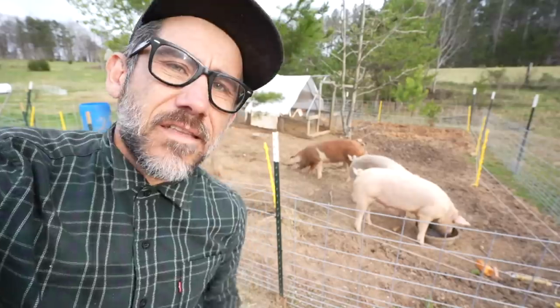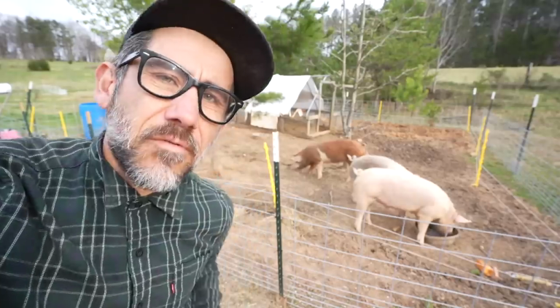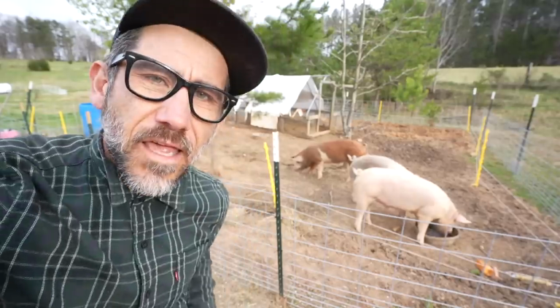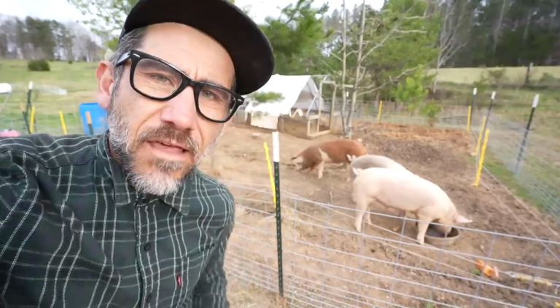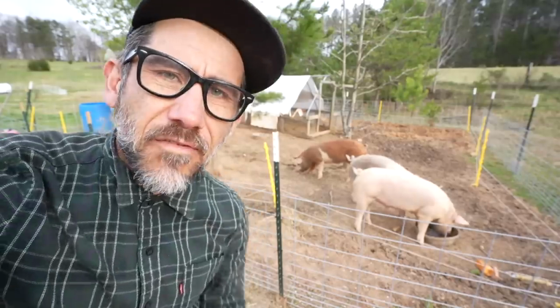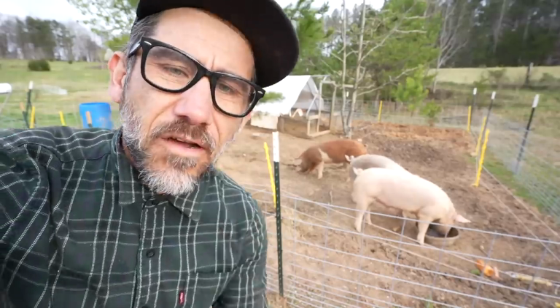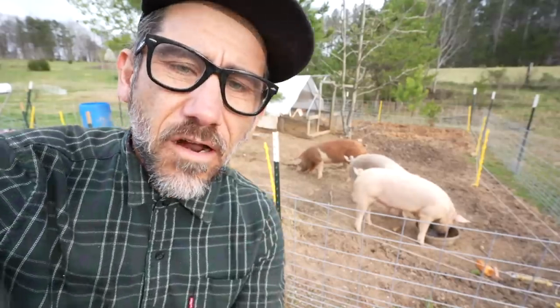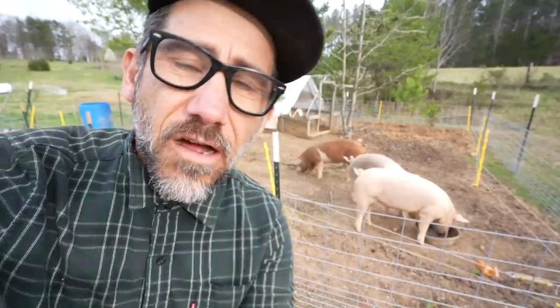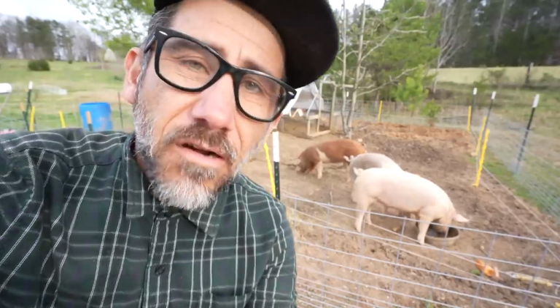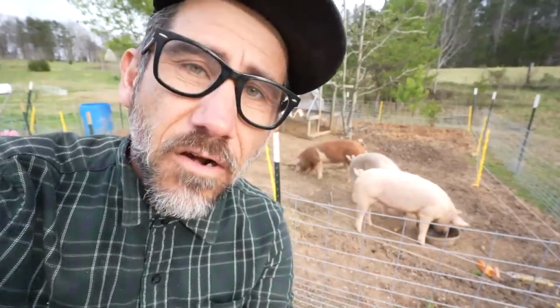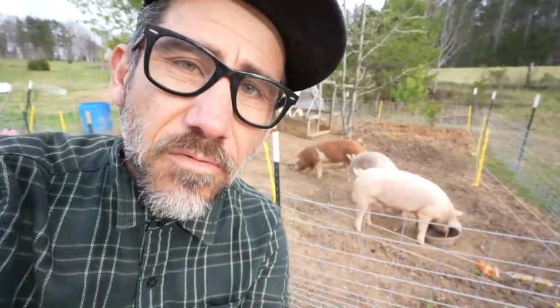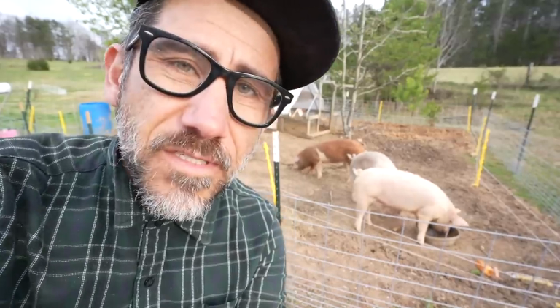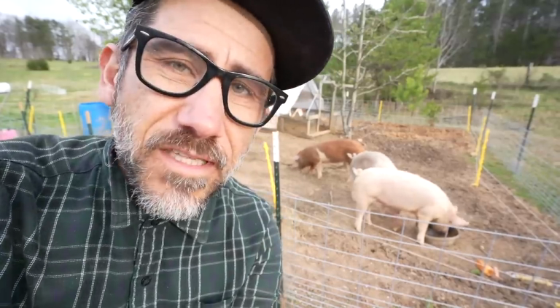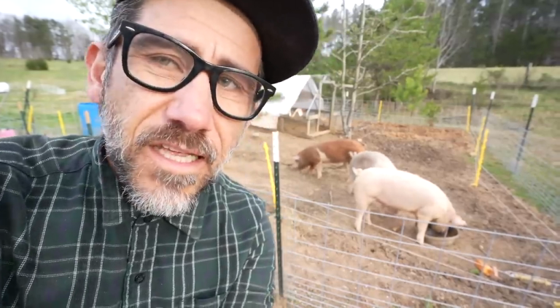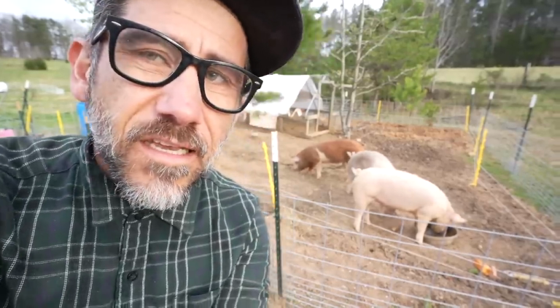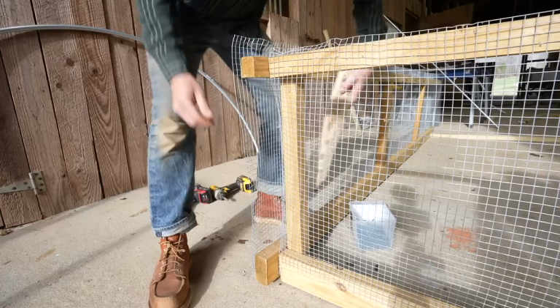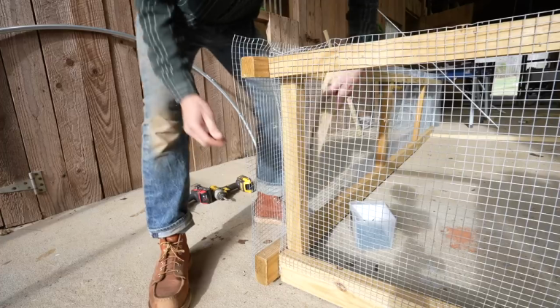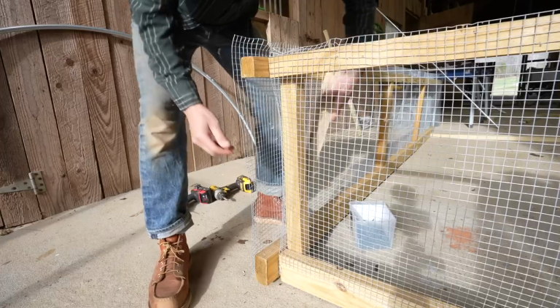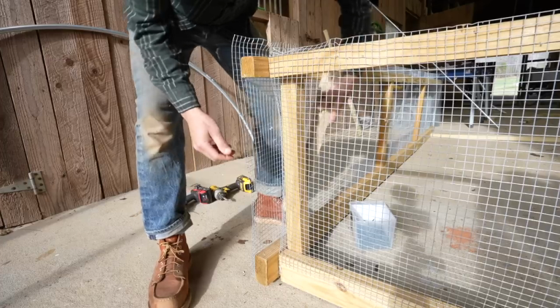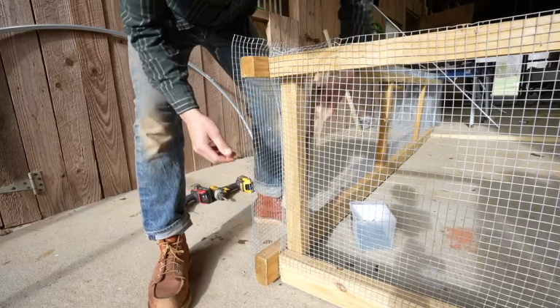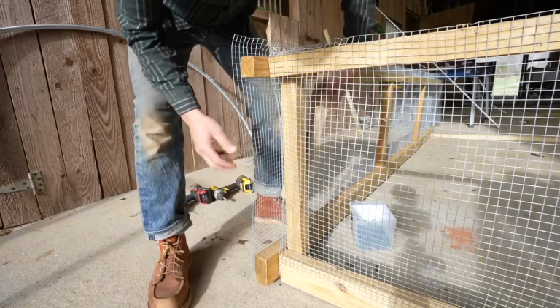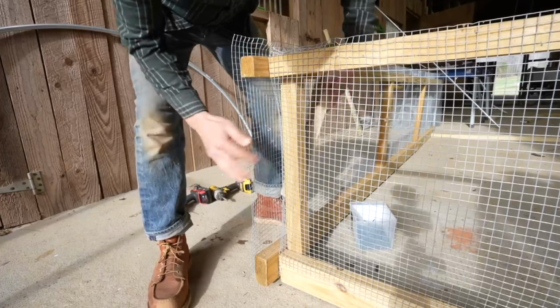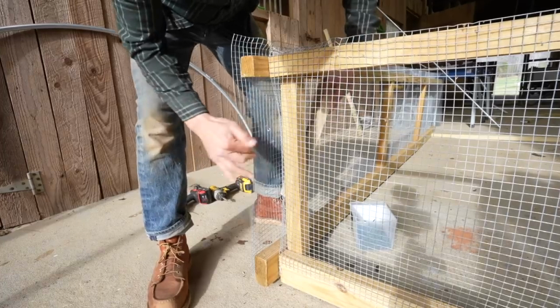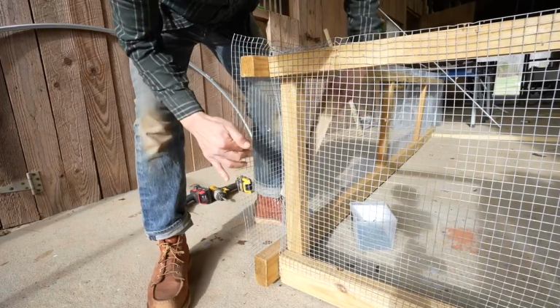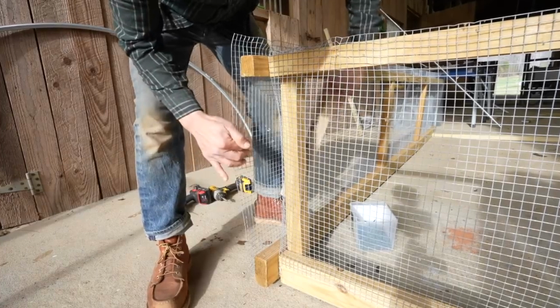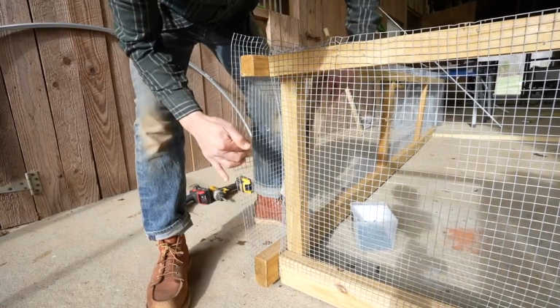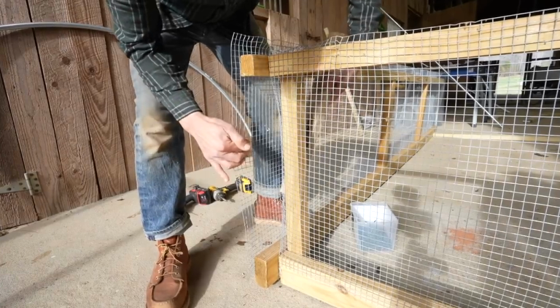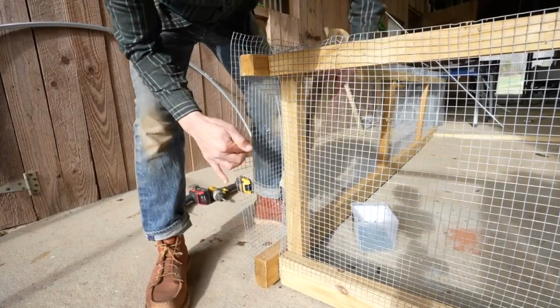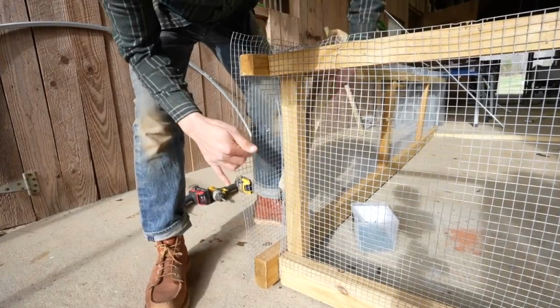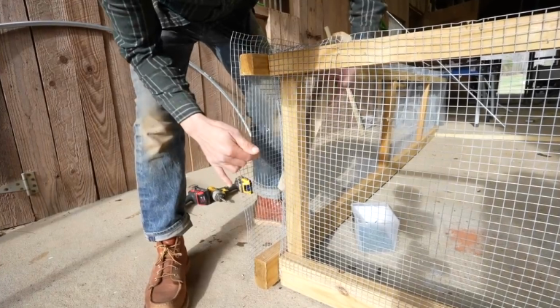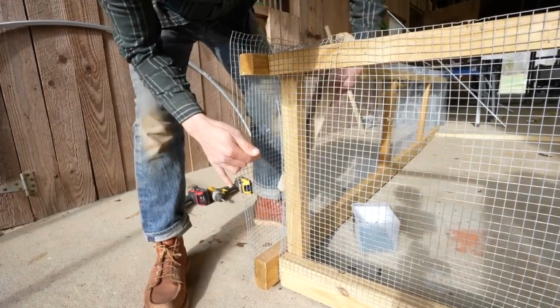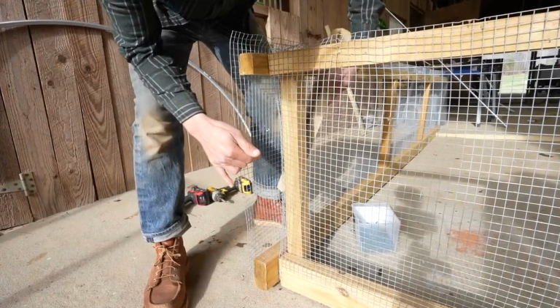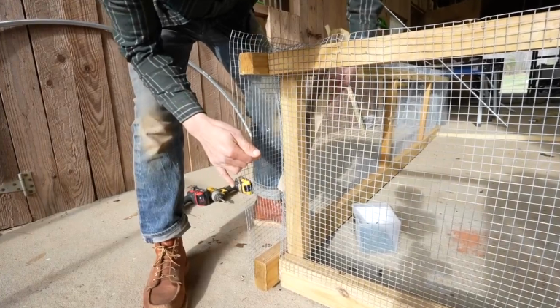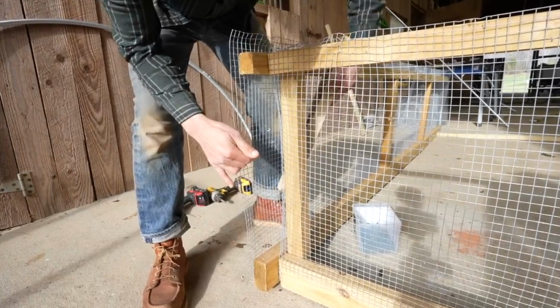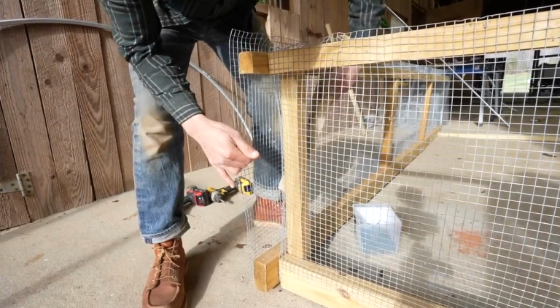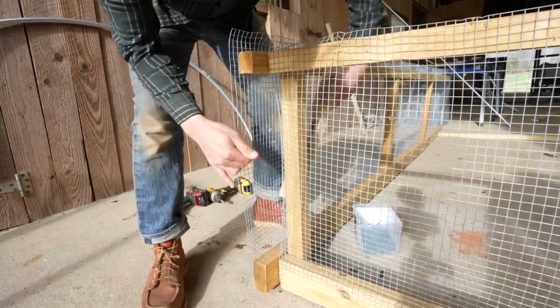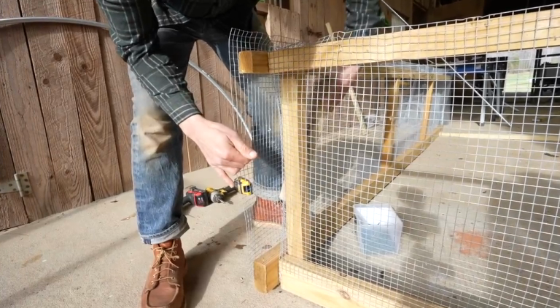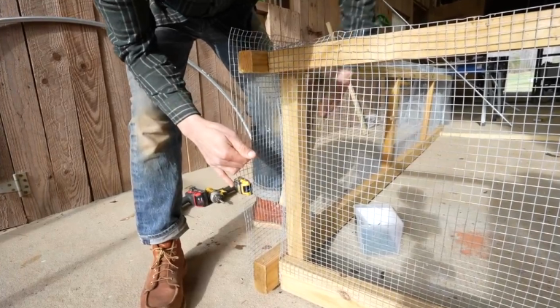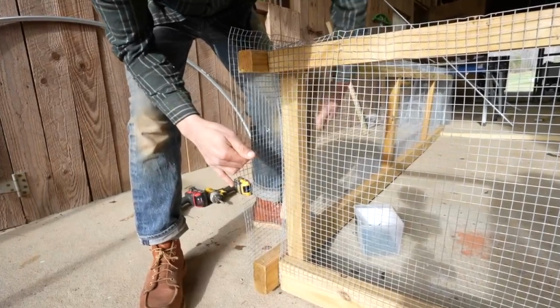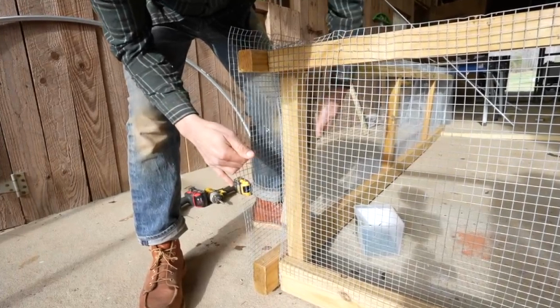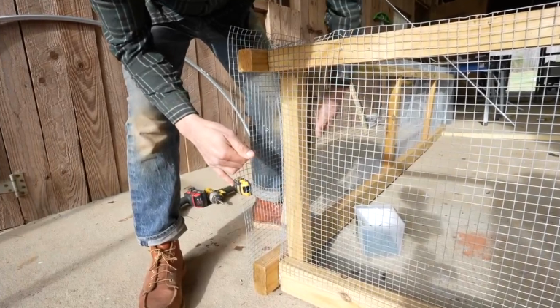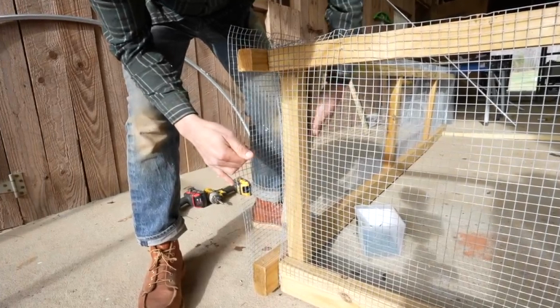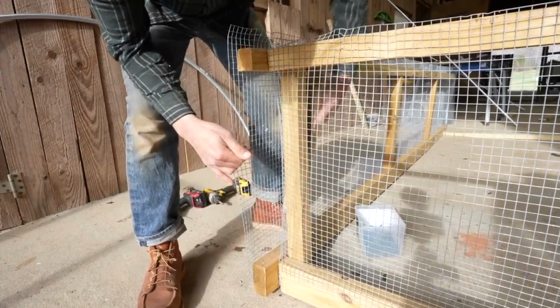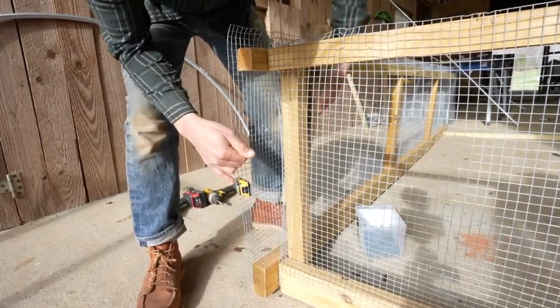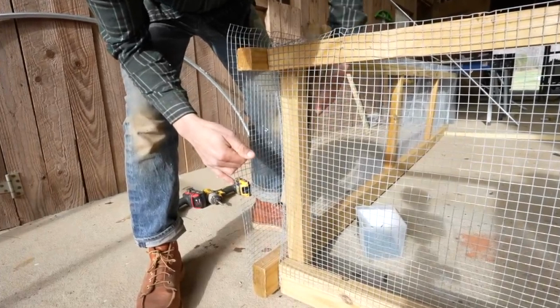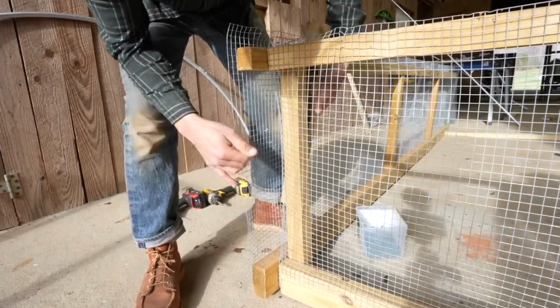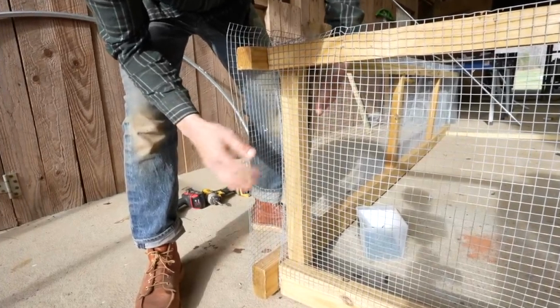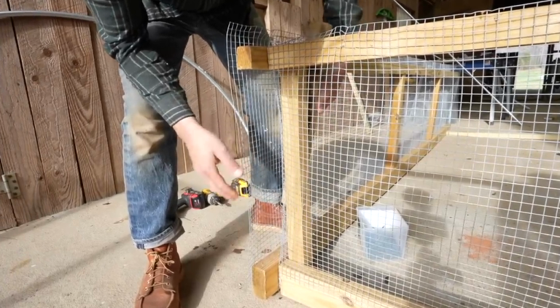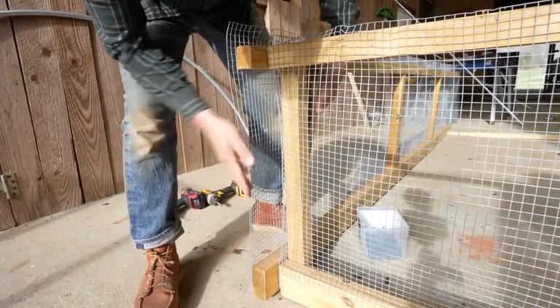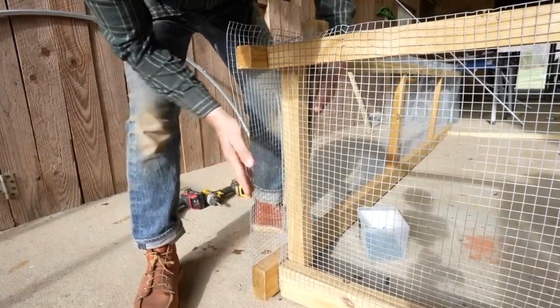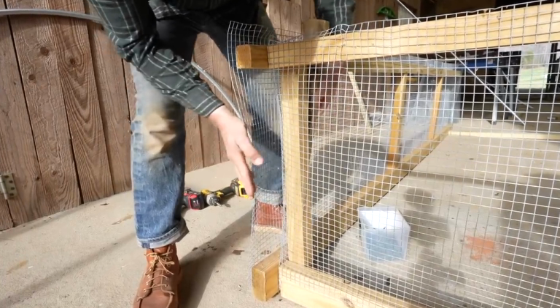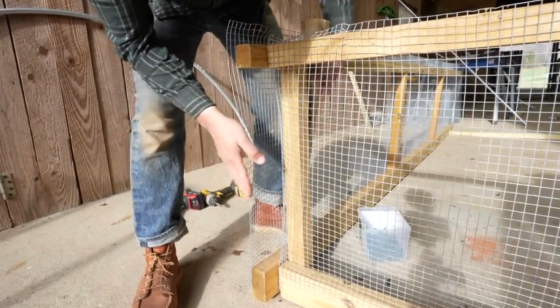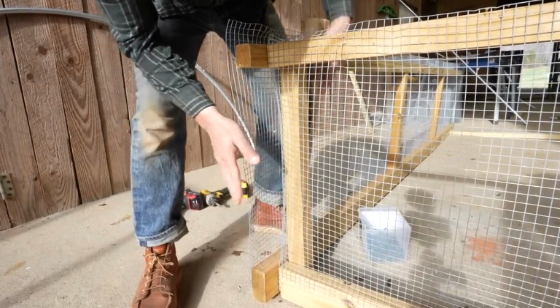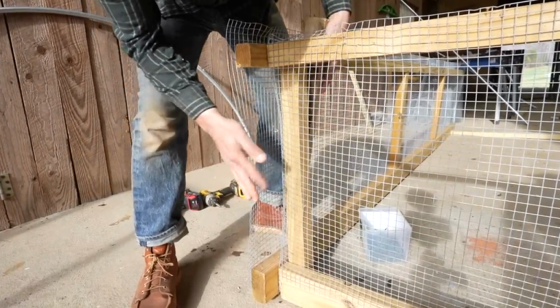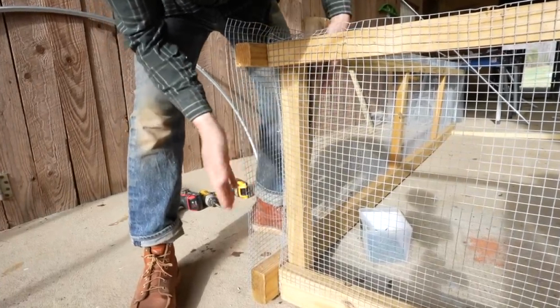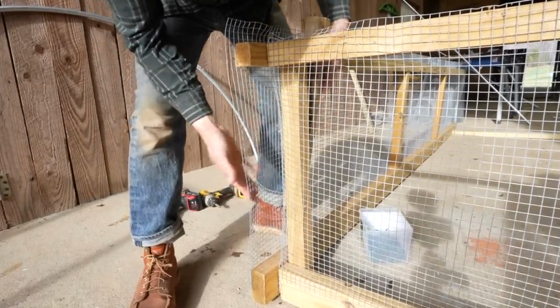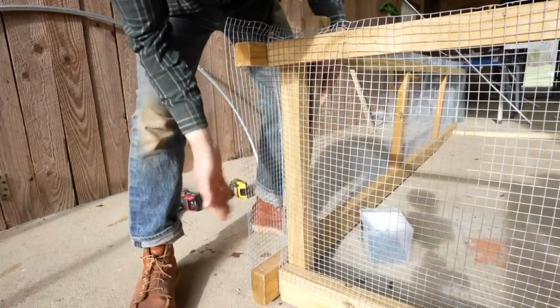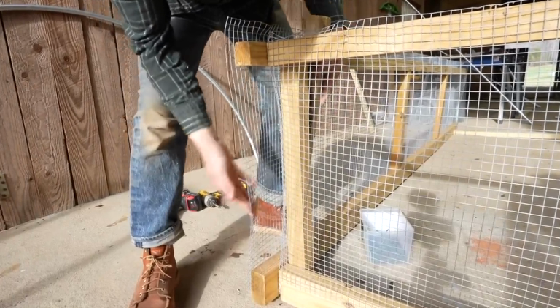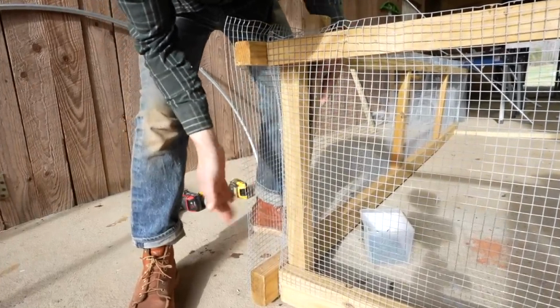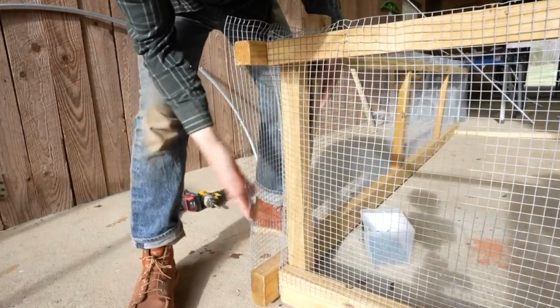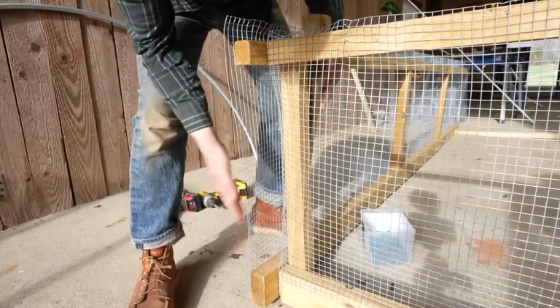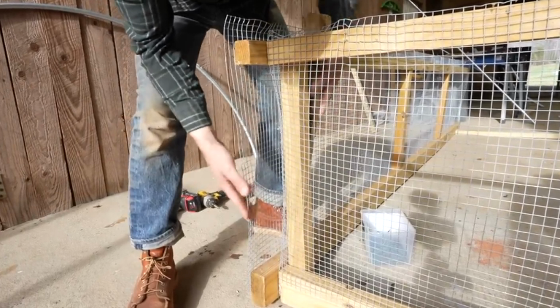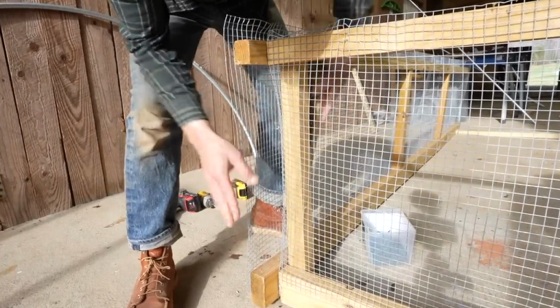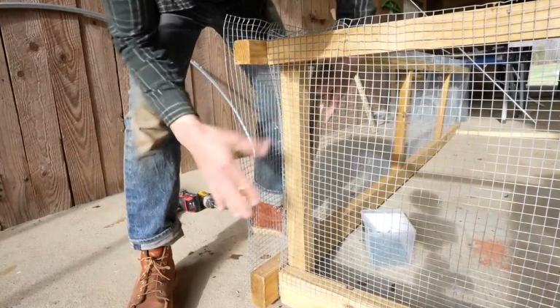I need to add a piece in here because there's a gap — or I could just fill it in with the wire.